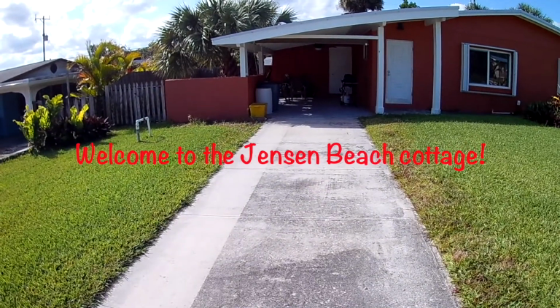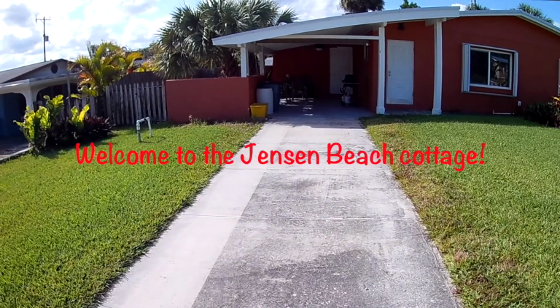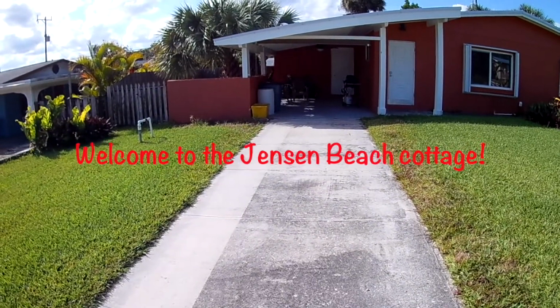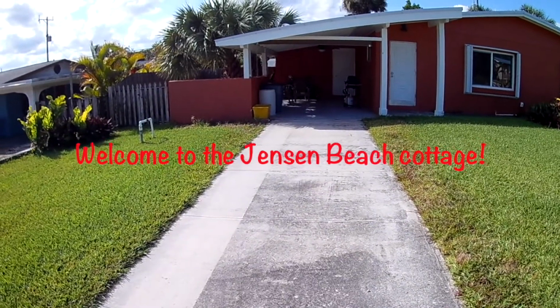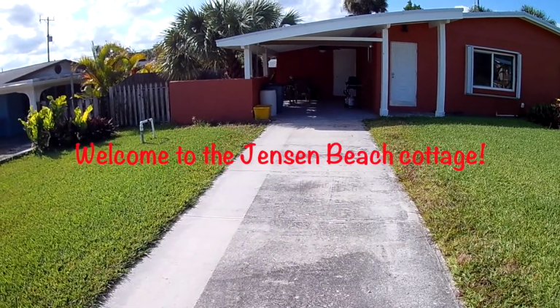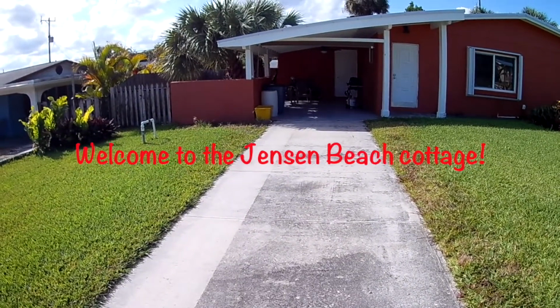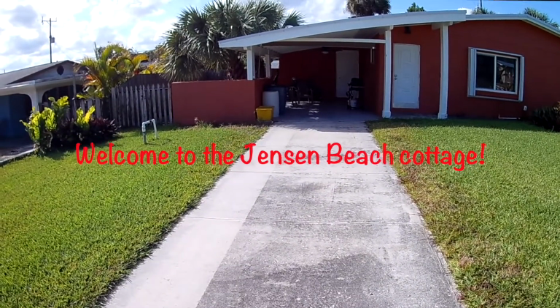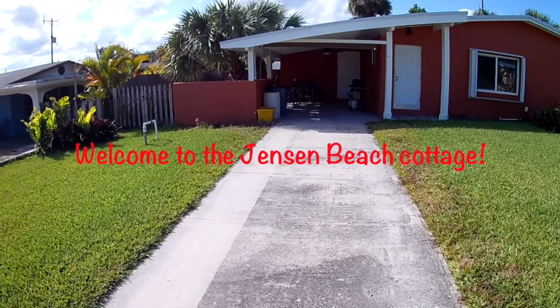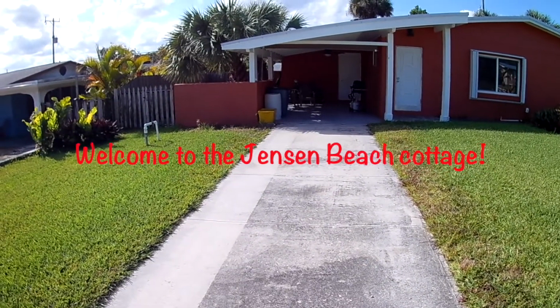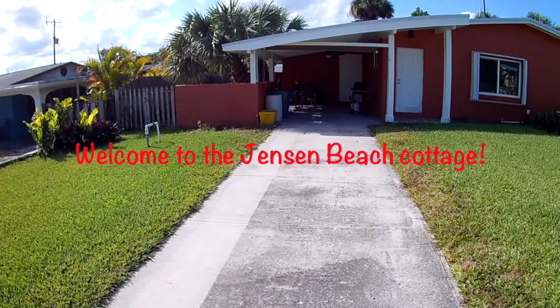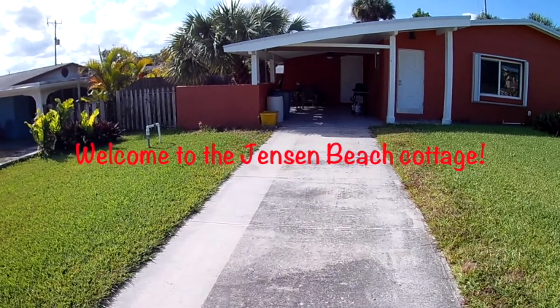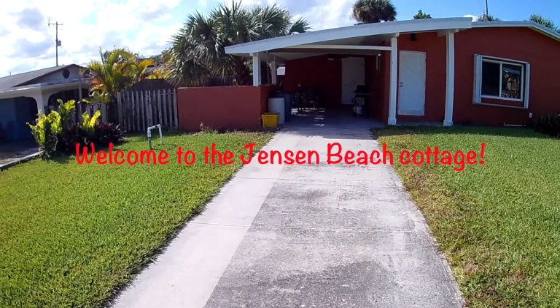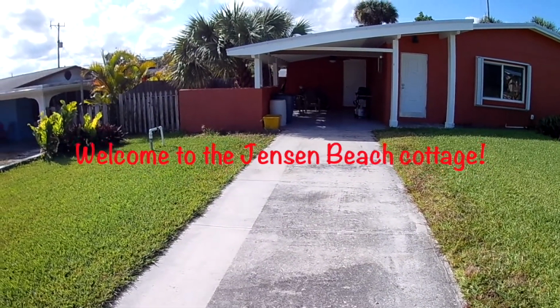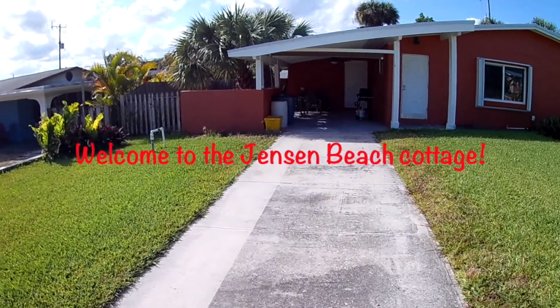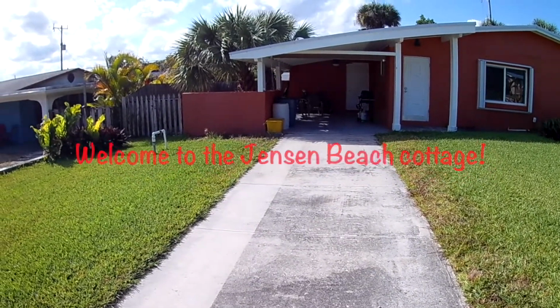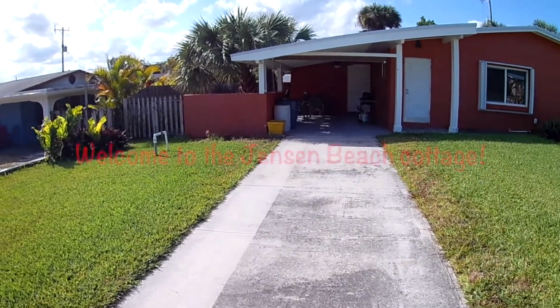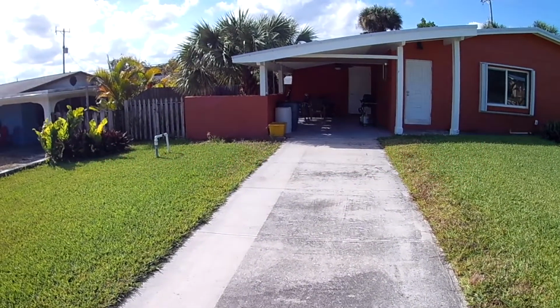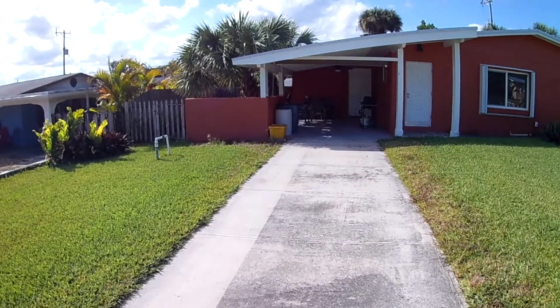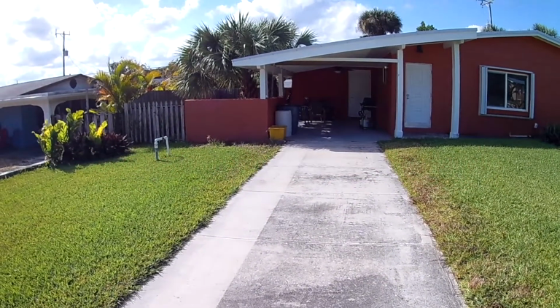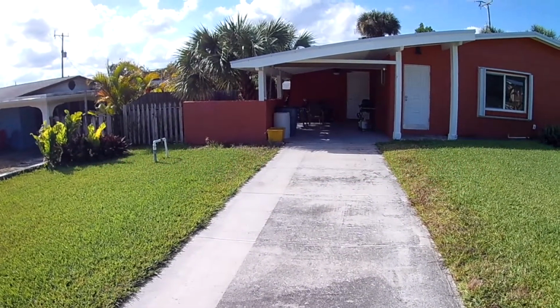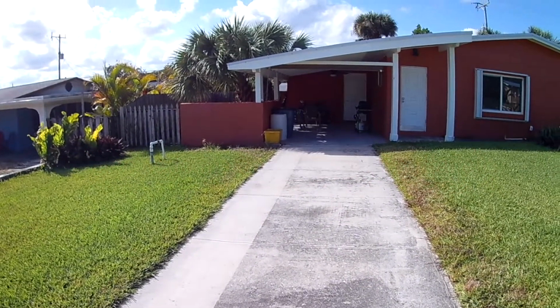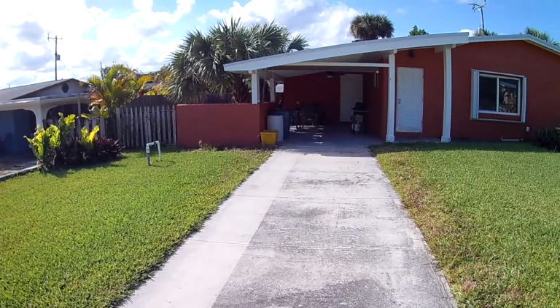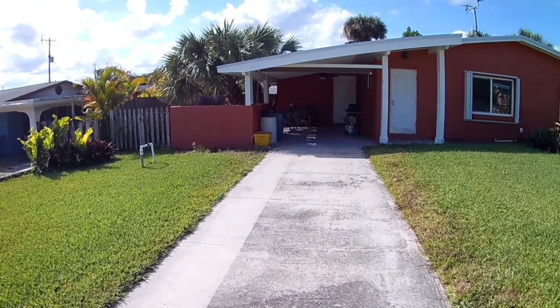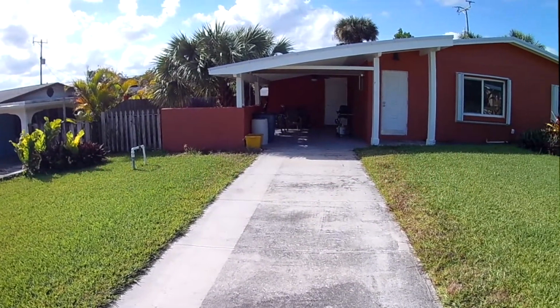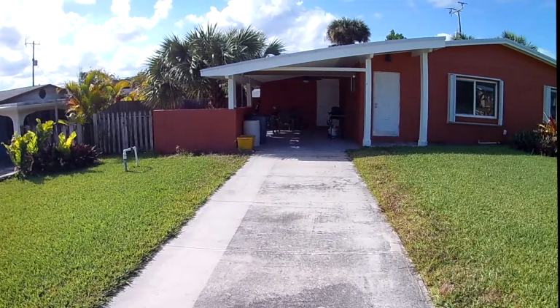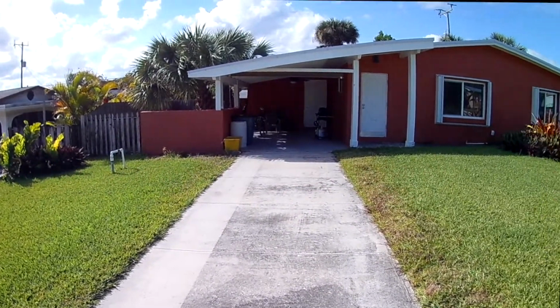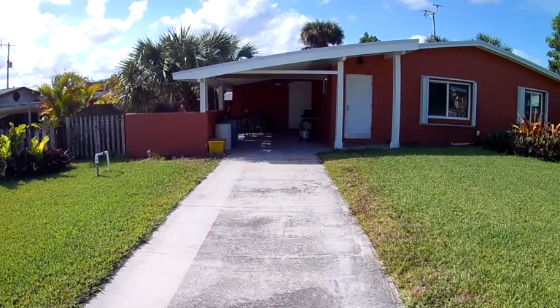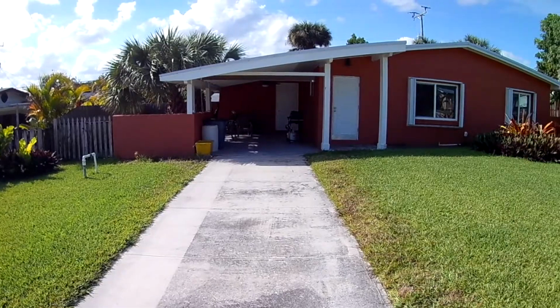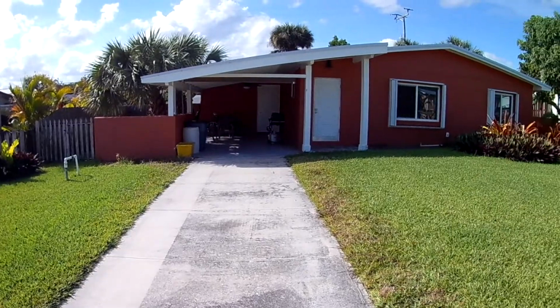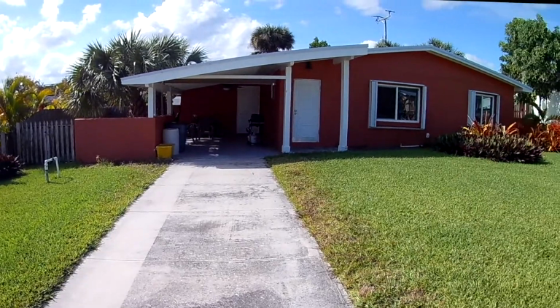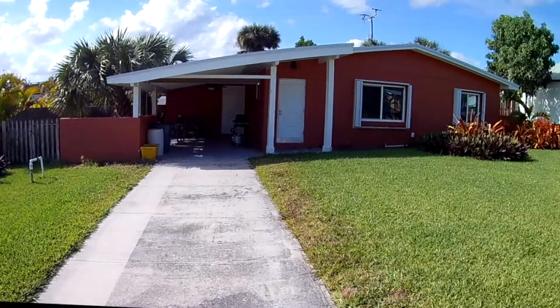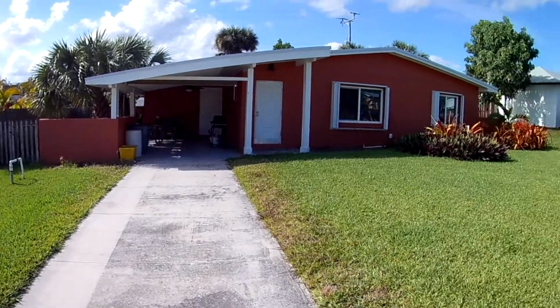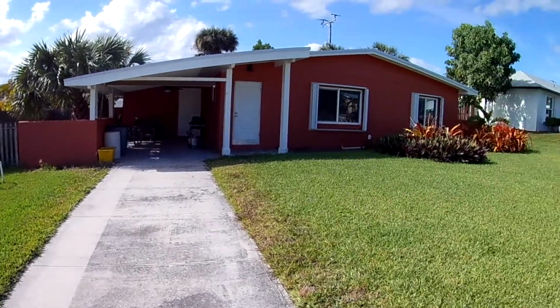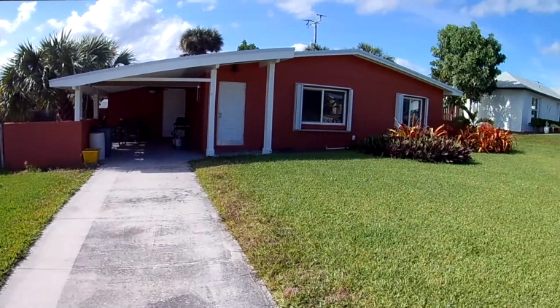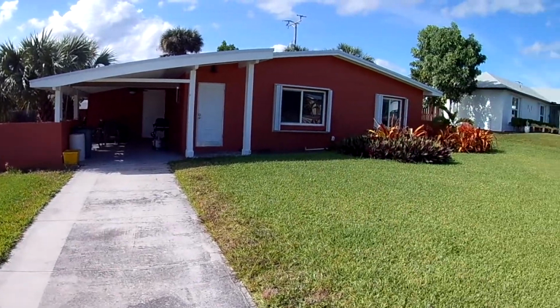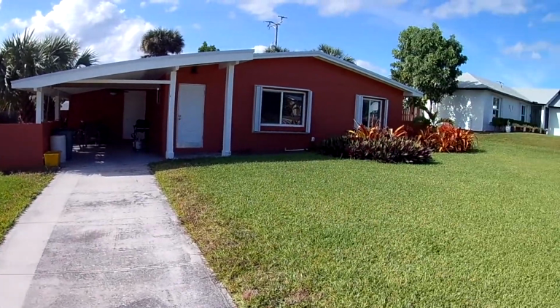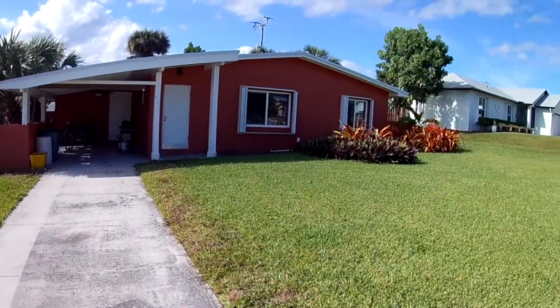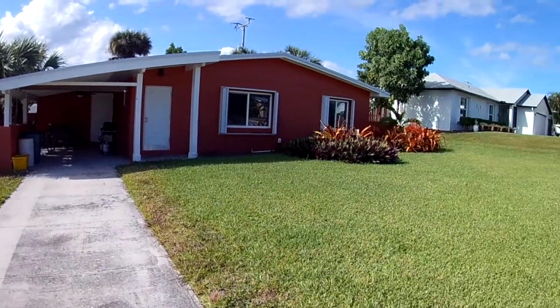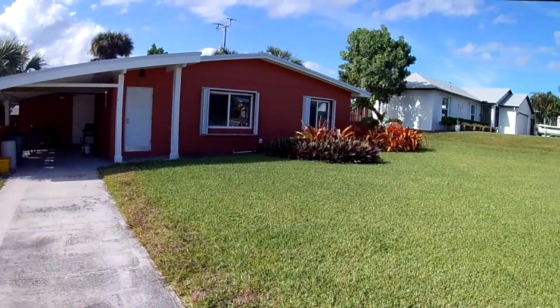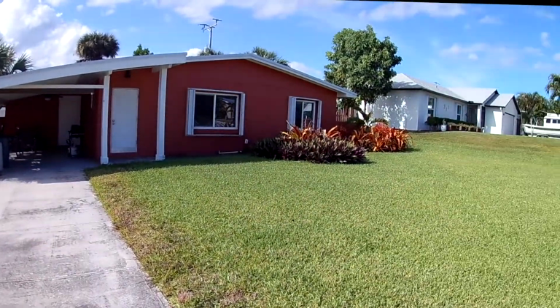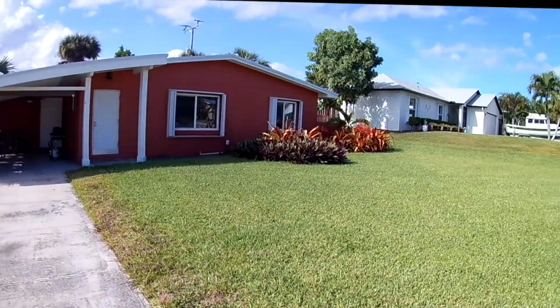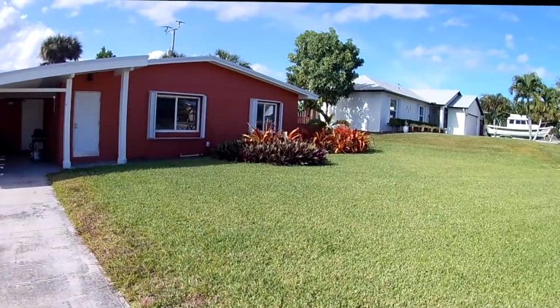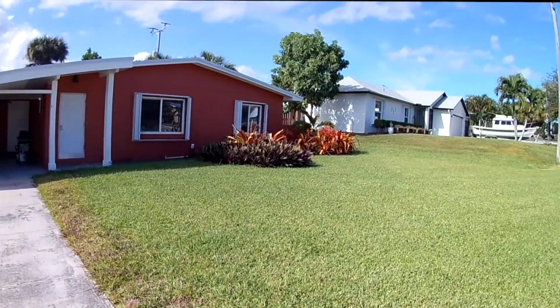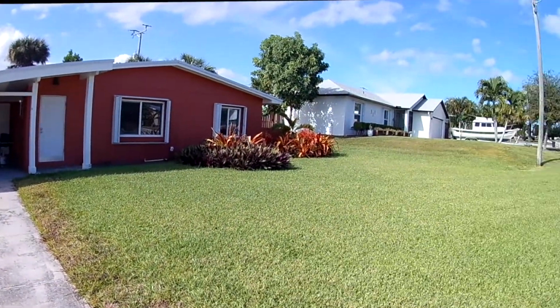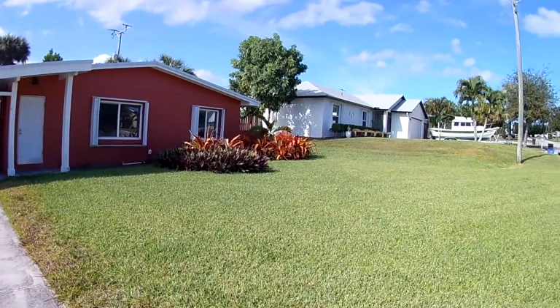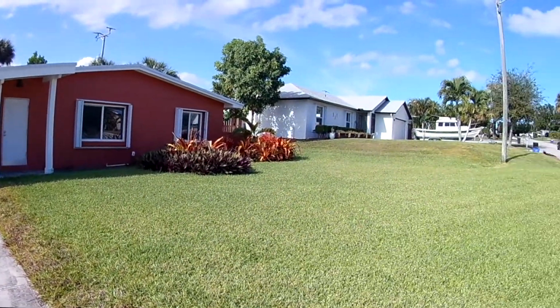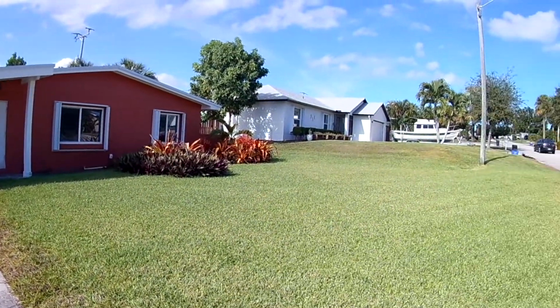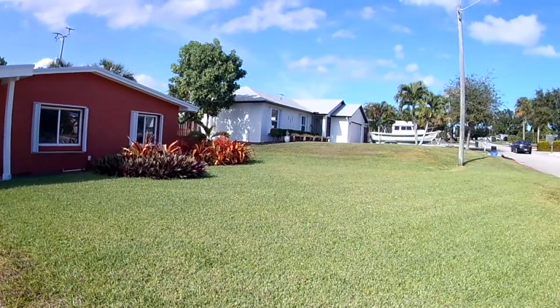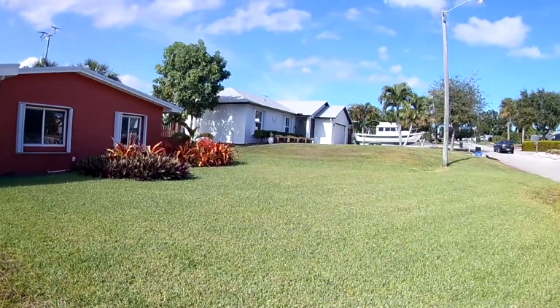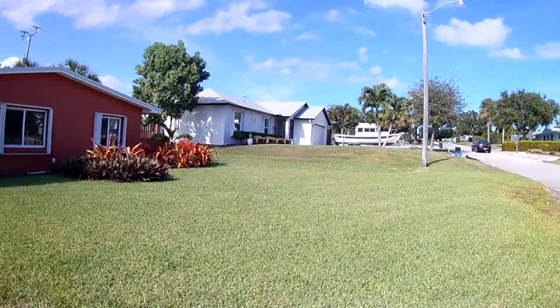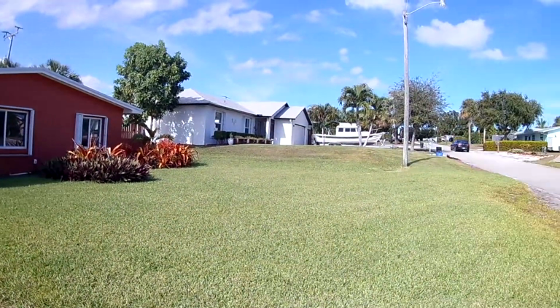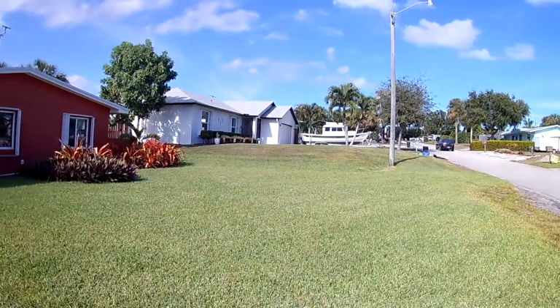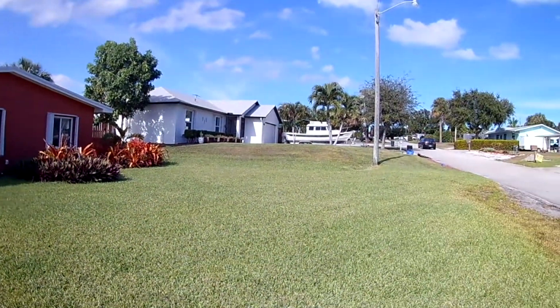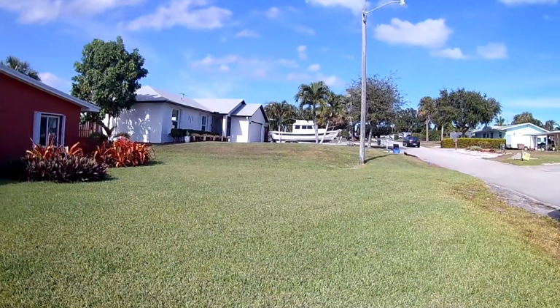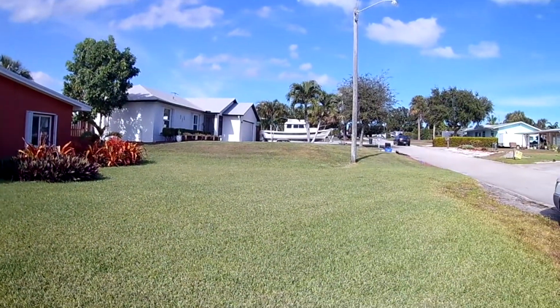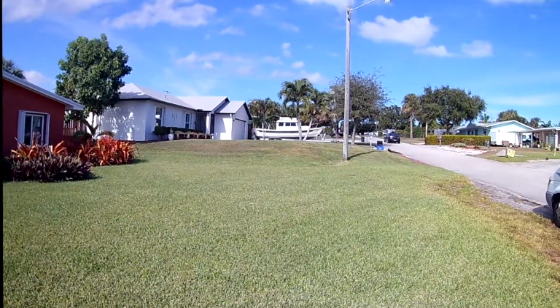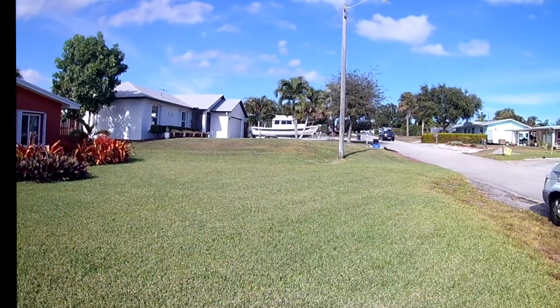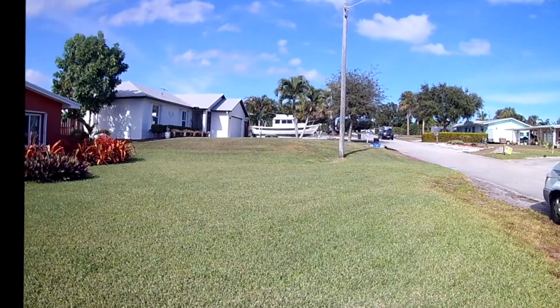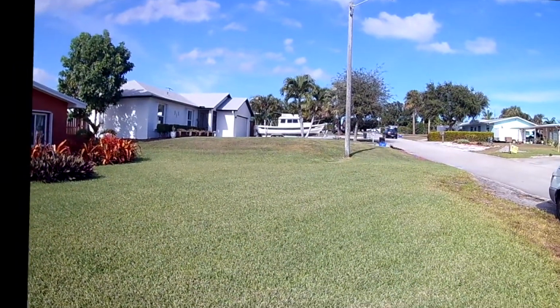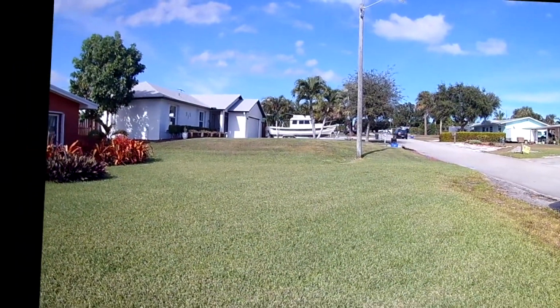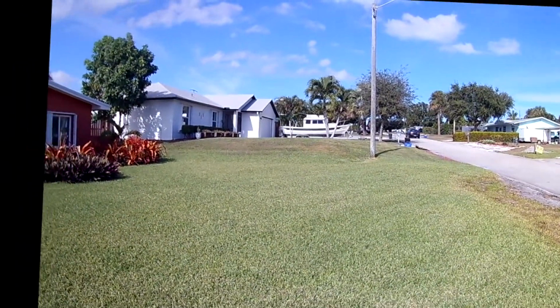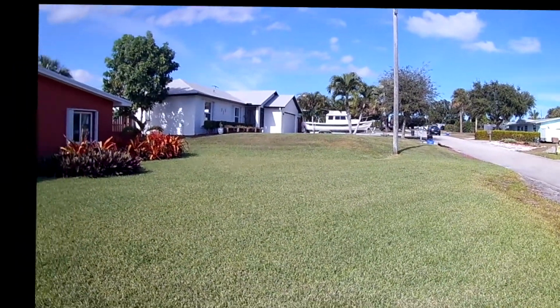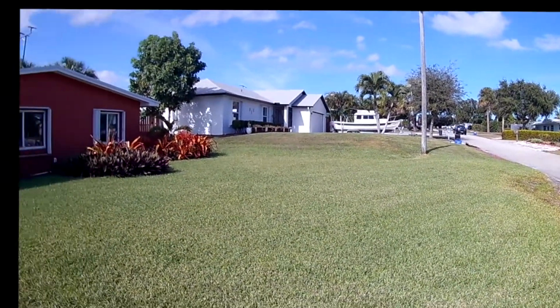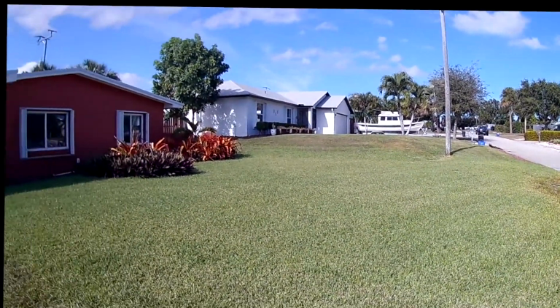This is a video of the cottage in Jensen Beach, Florida. It's in a very nice quiet neighborhood.